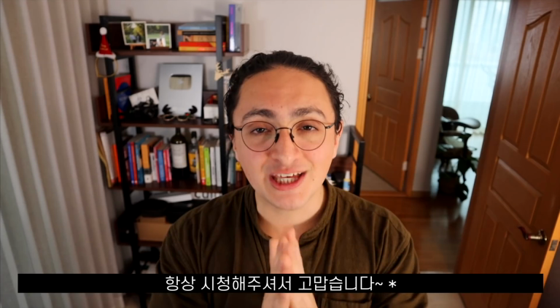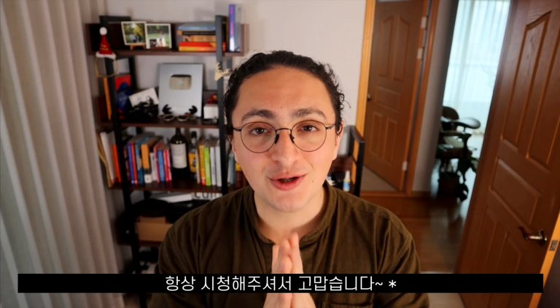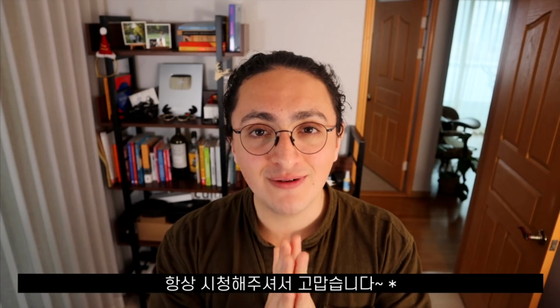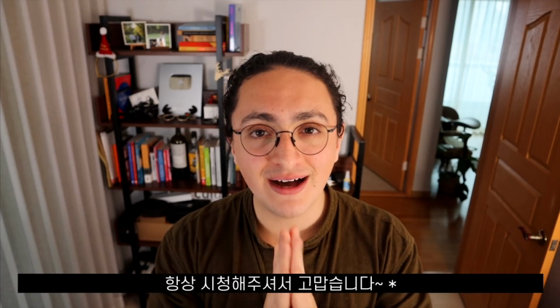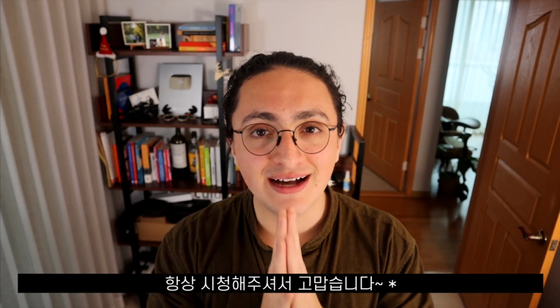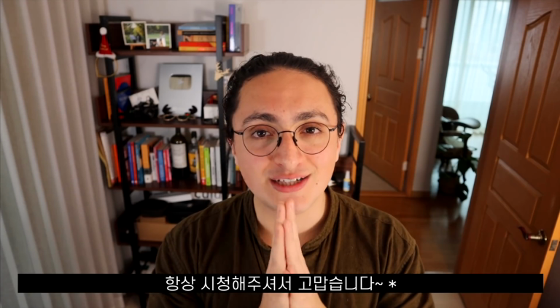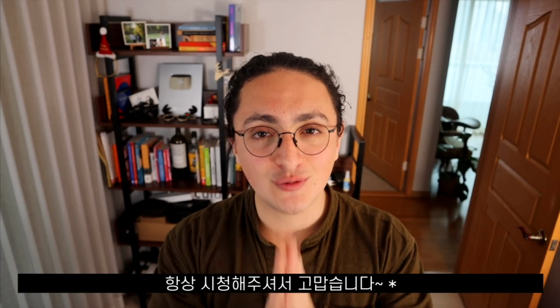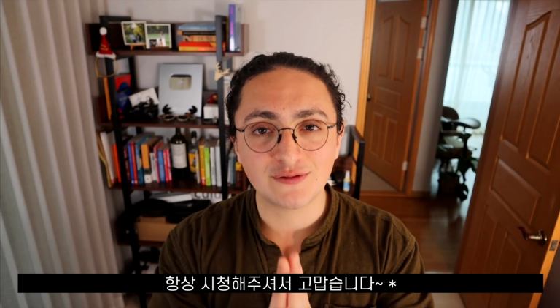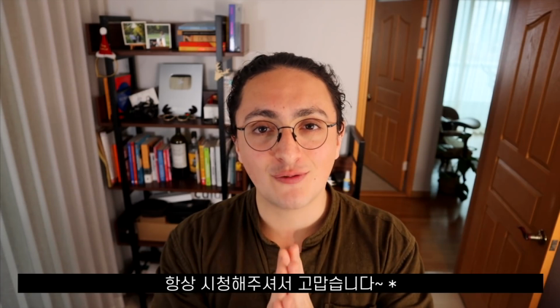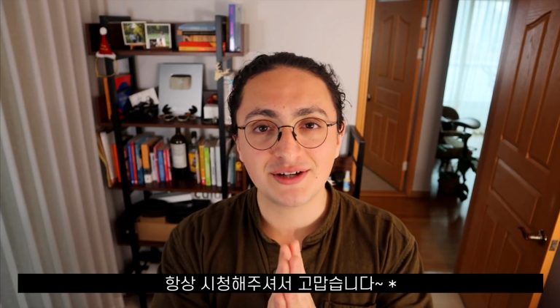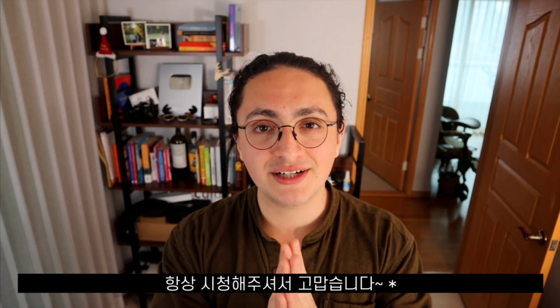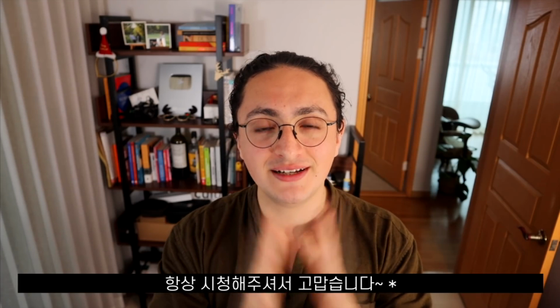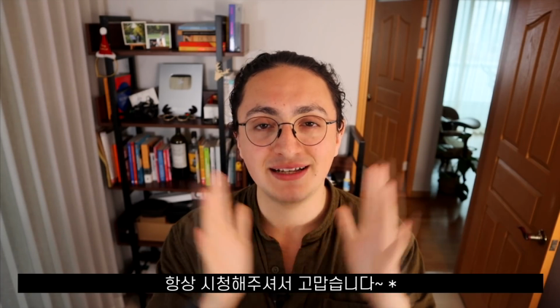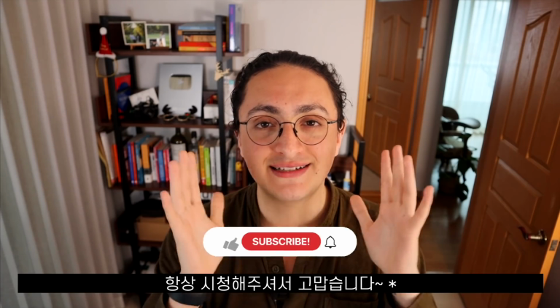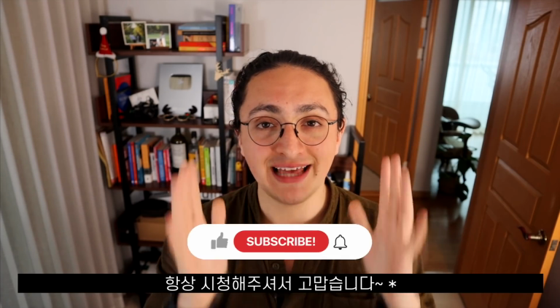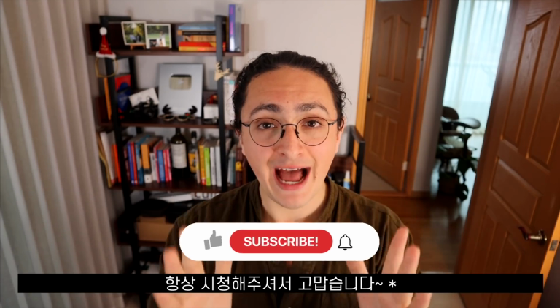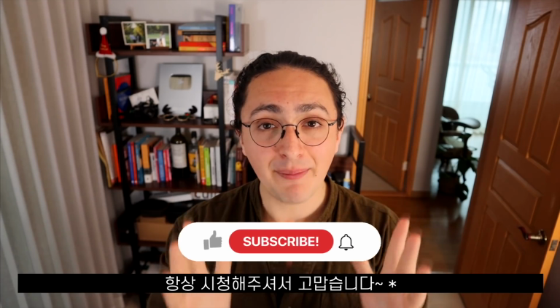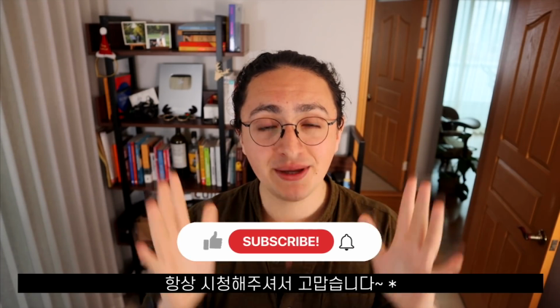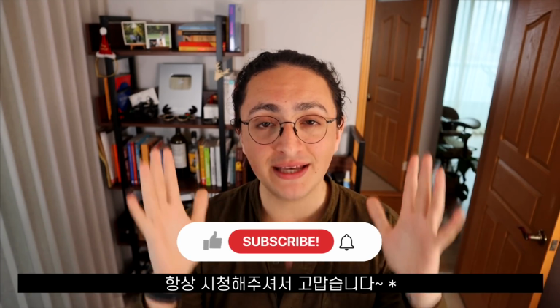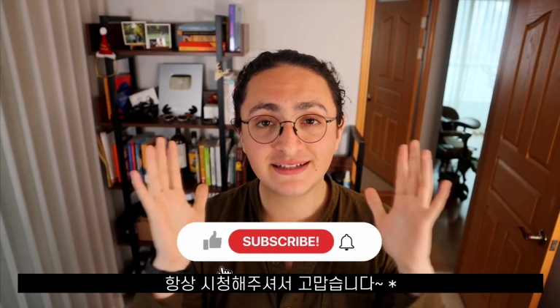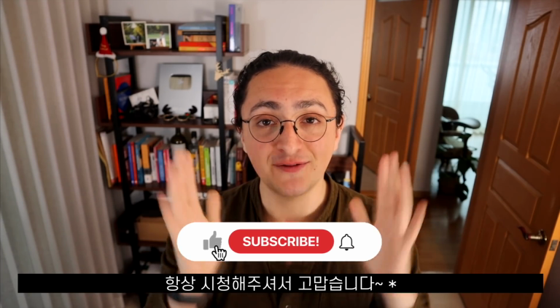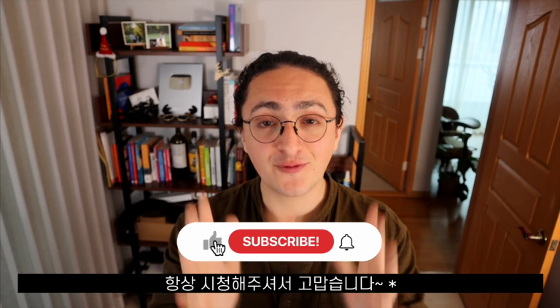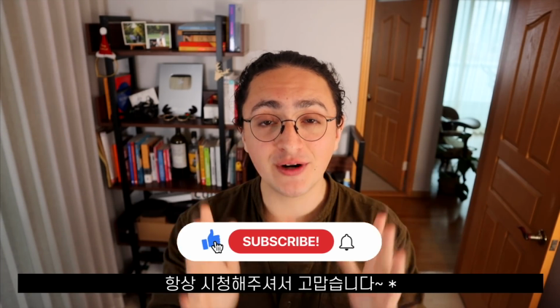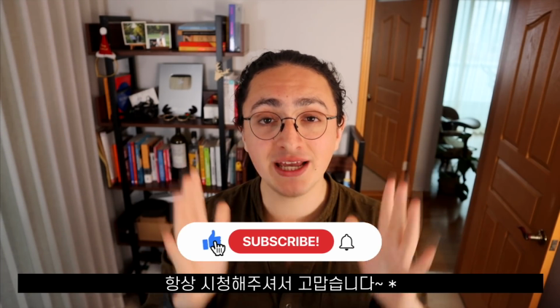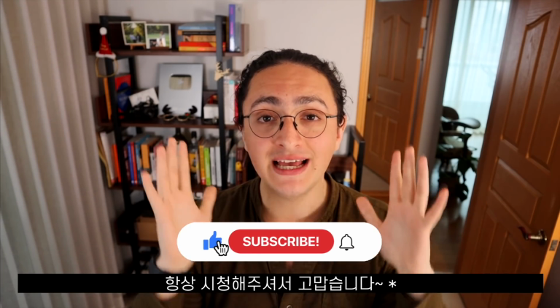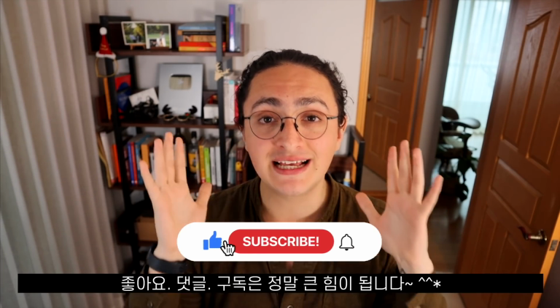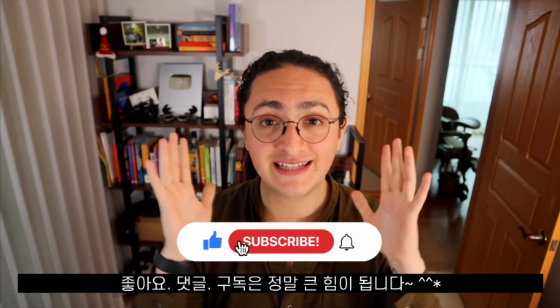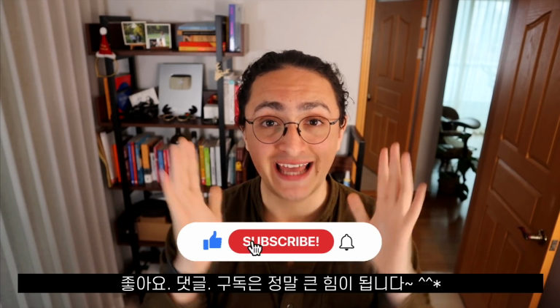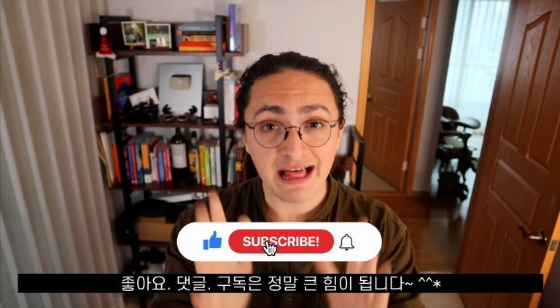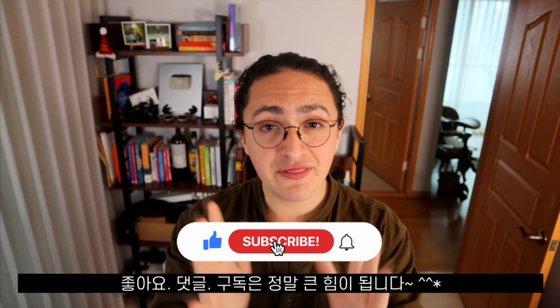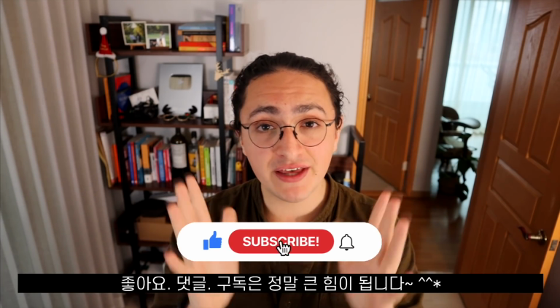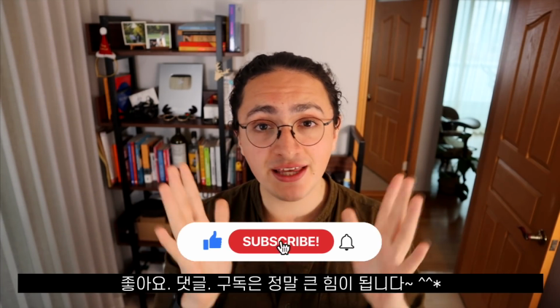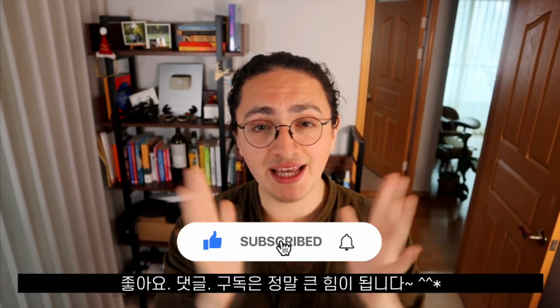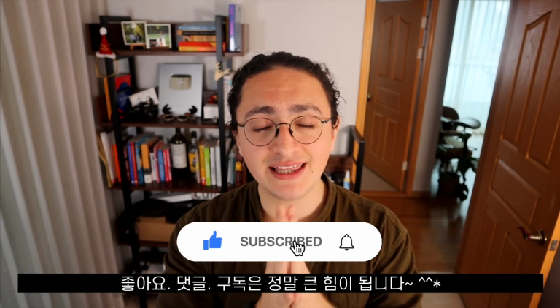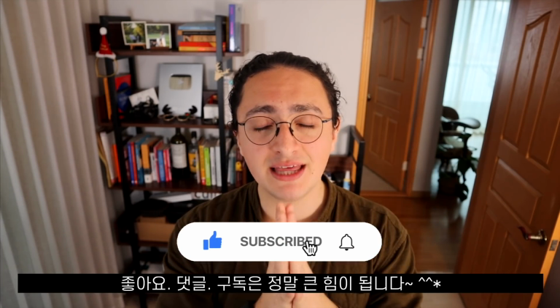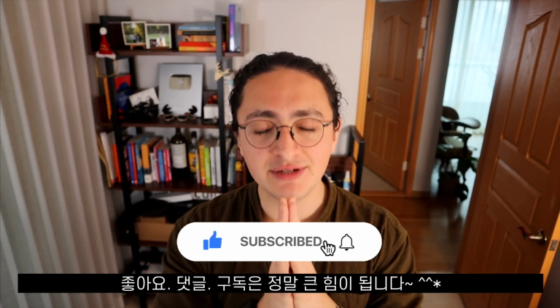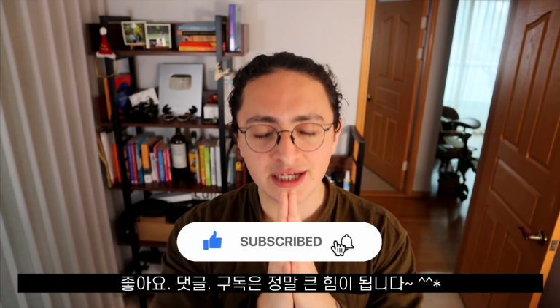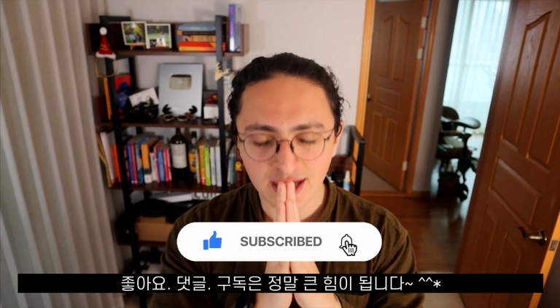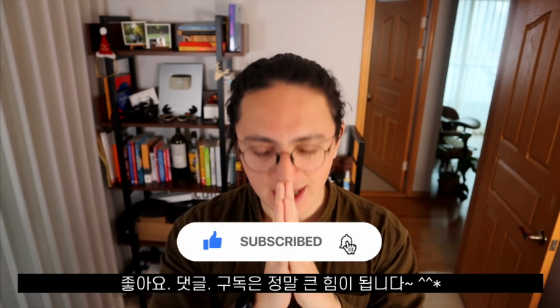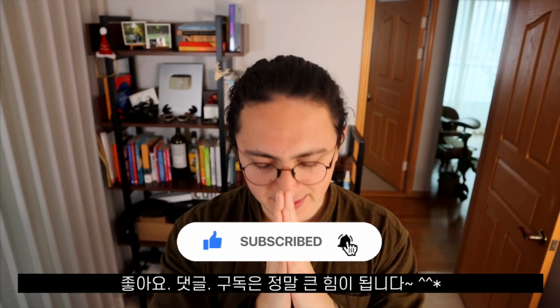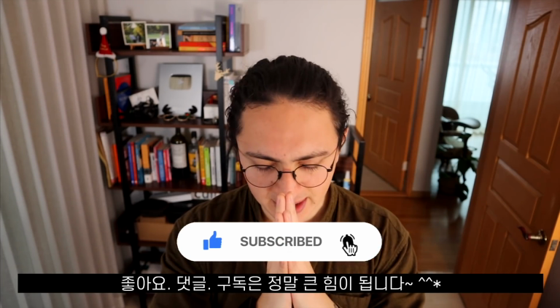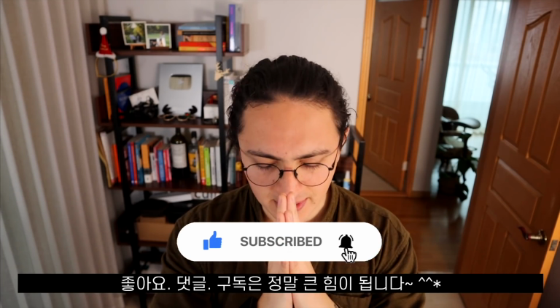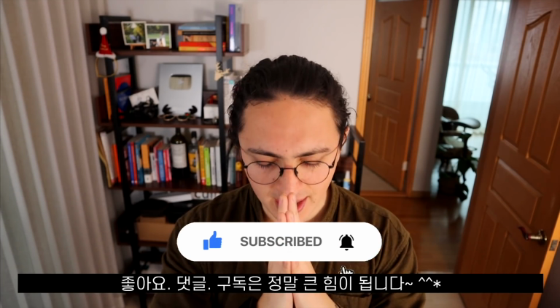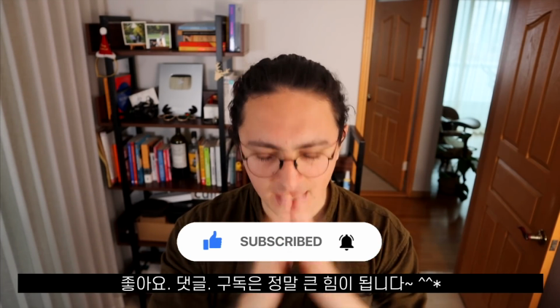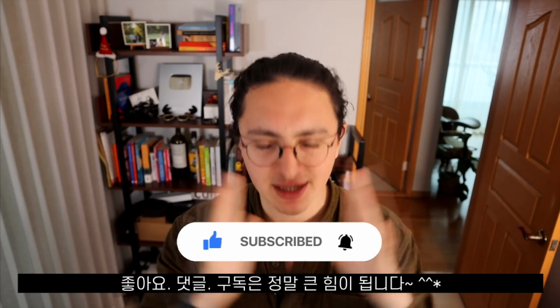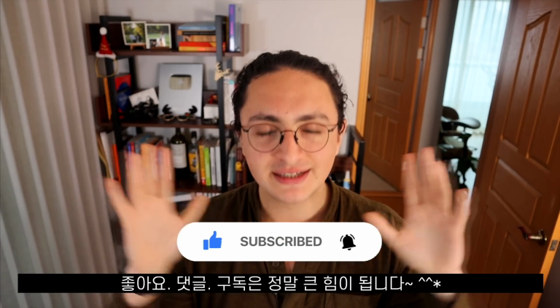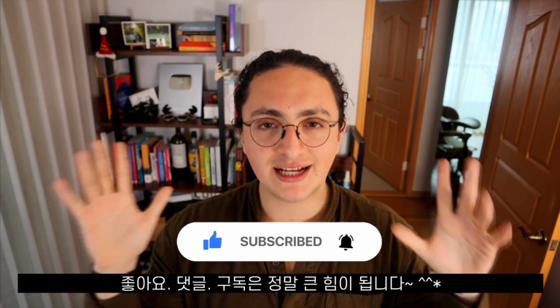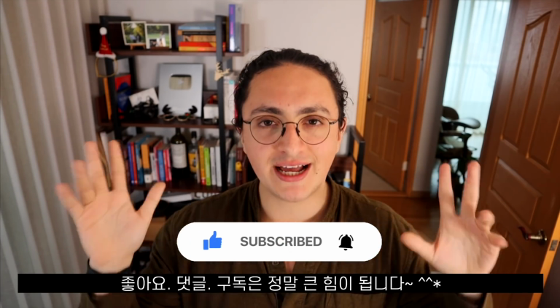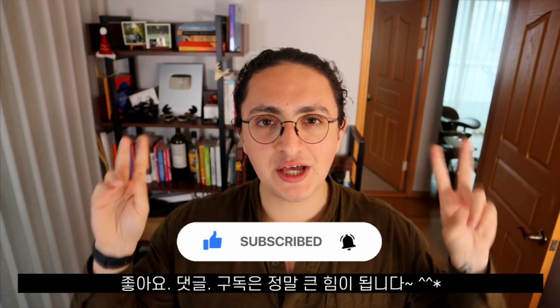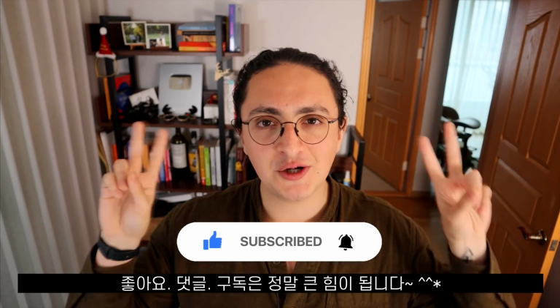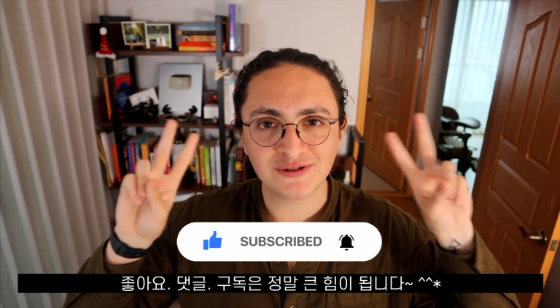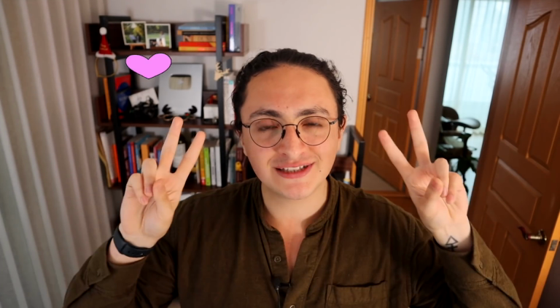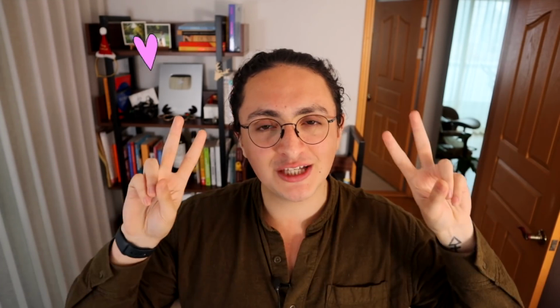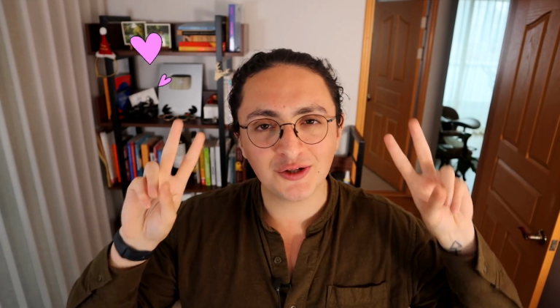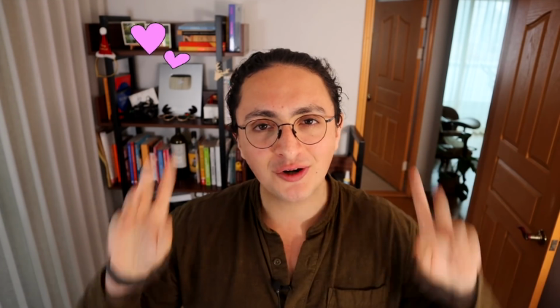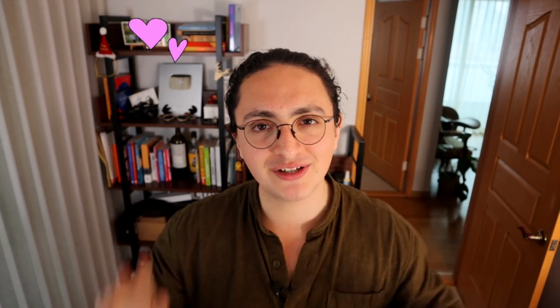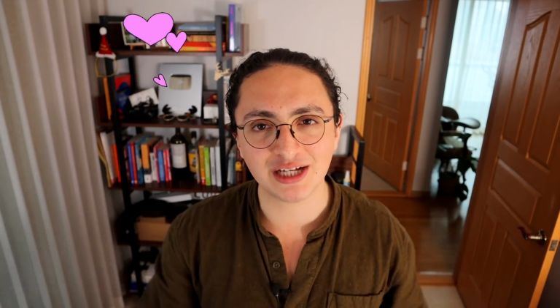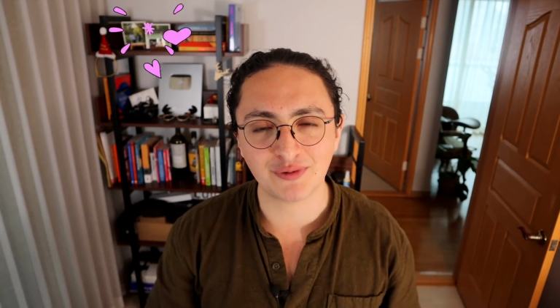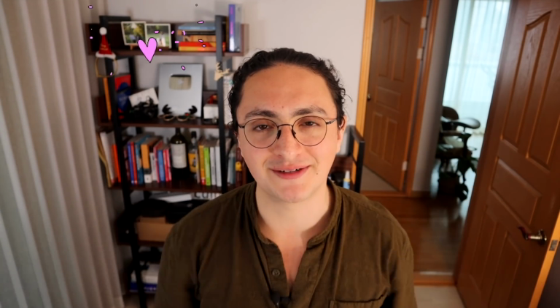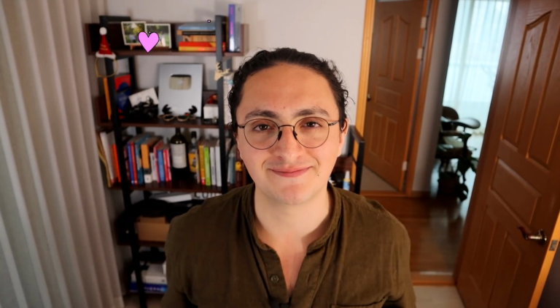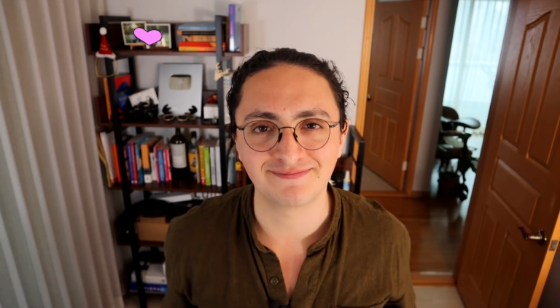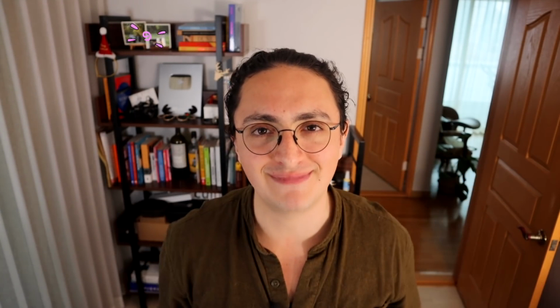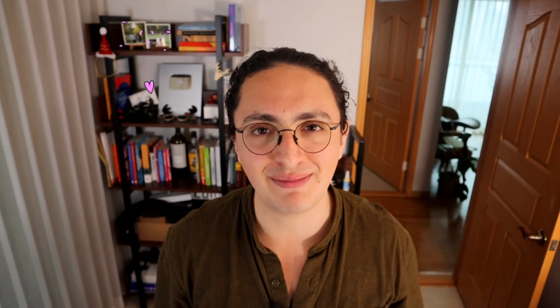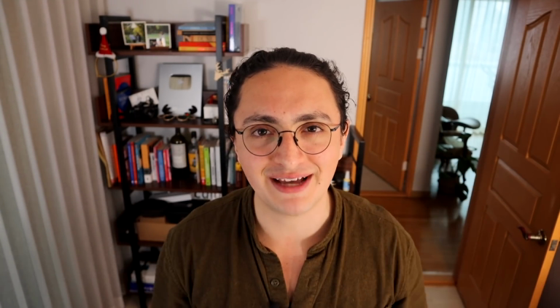Thank you as always for watching. Stay happy, stay free, stay healthy. Eat kimchi. See you on the next one. Bye bye.